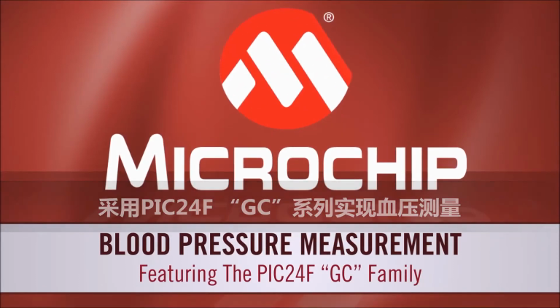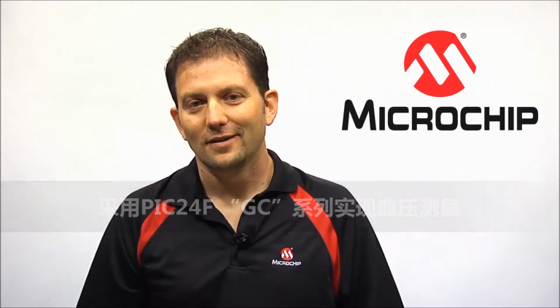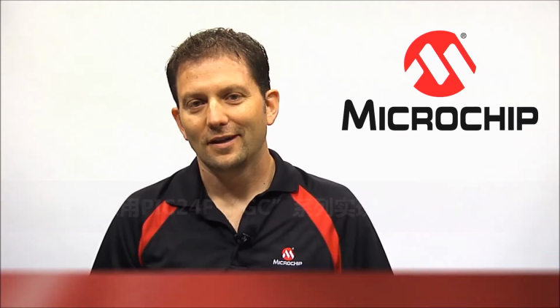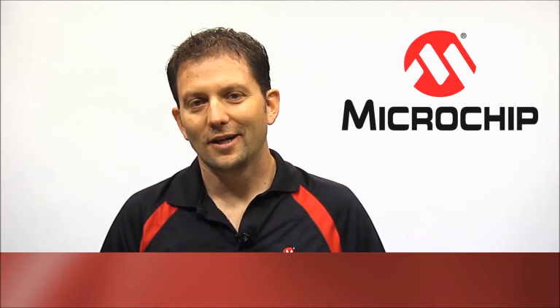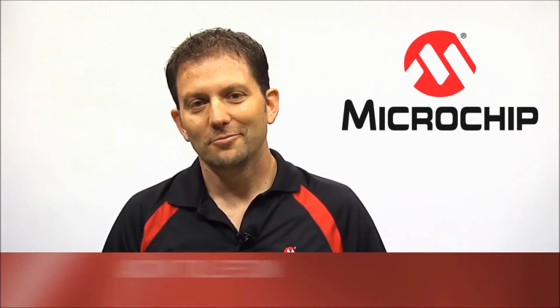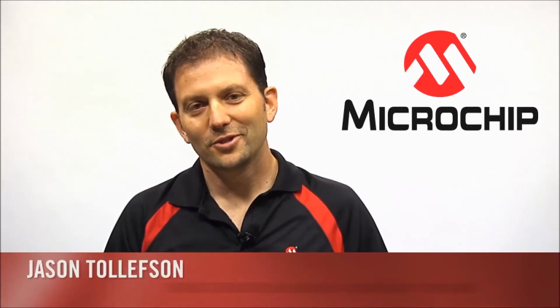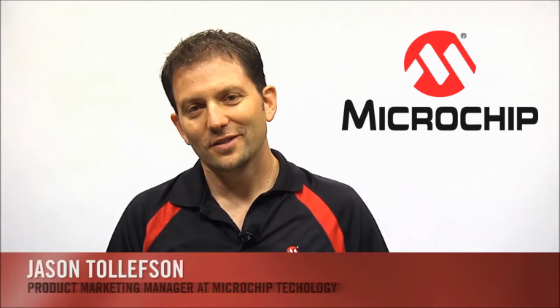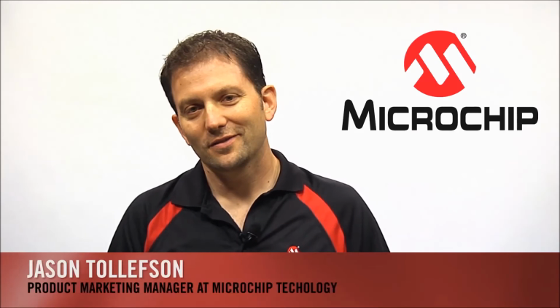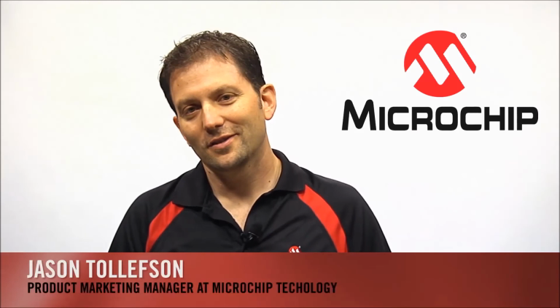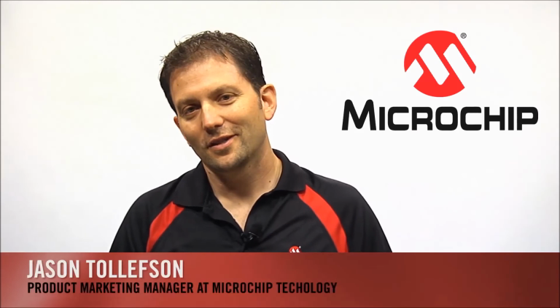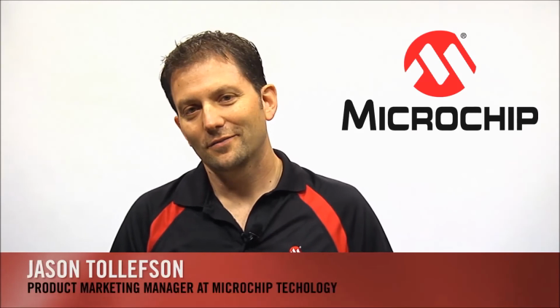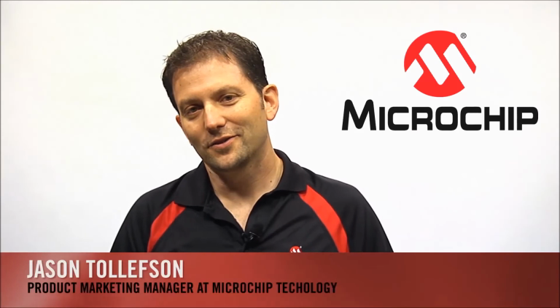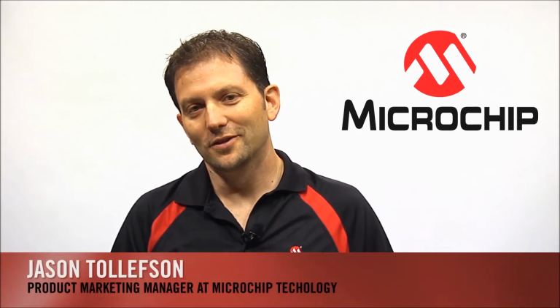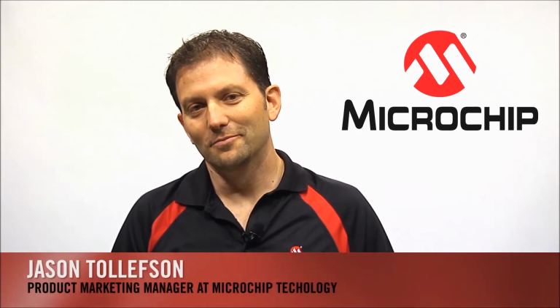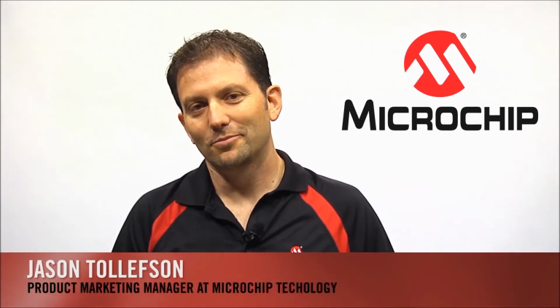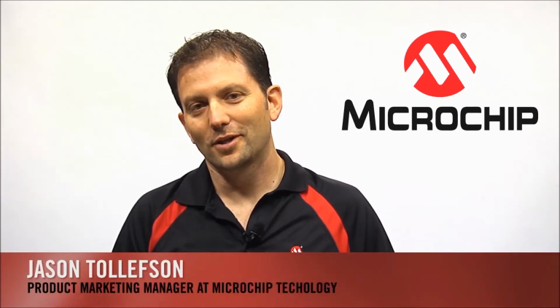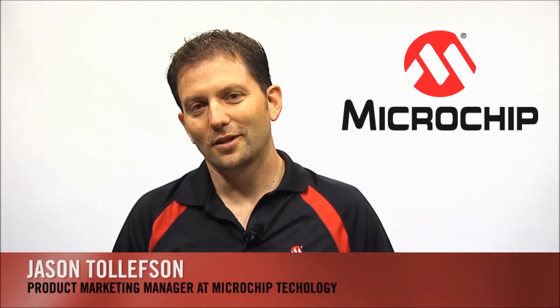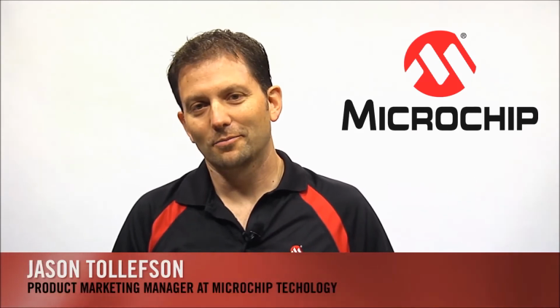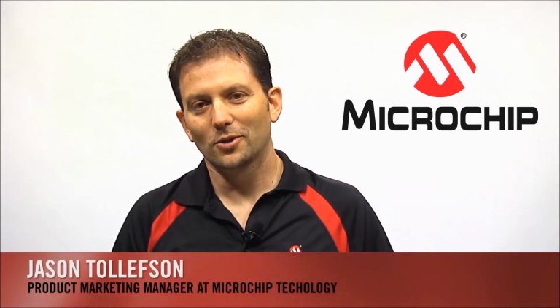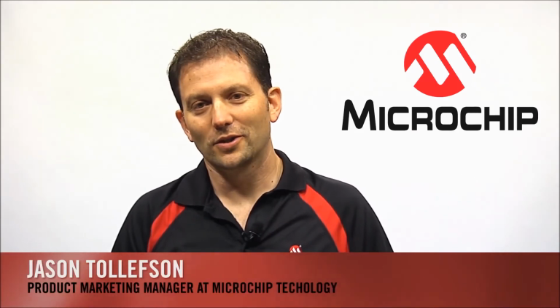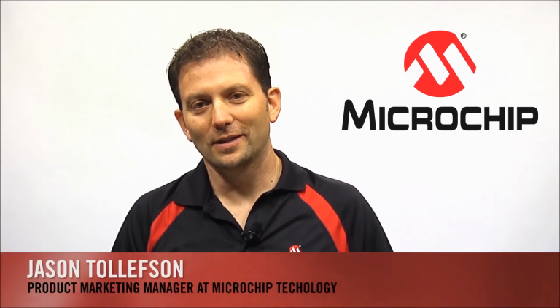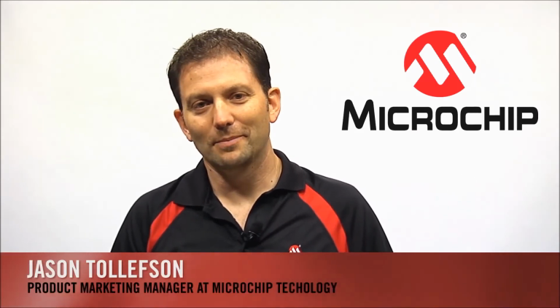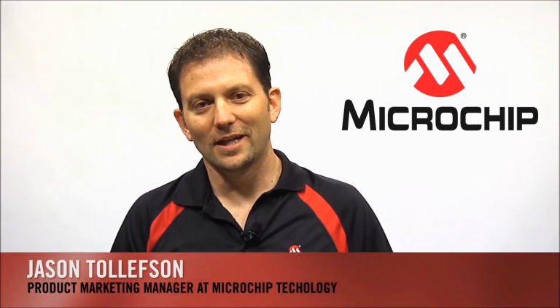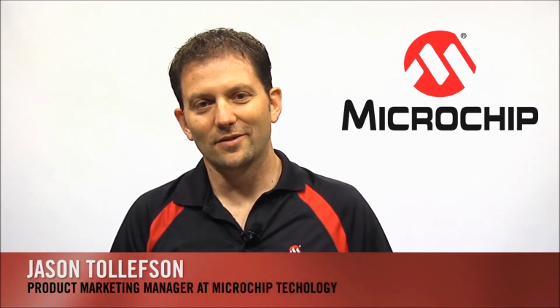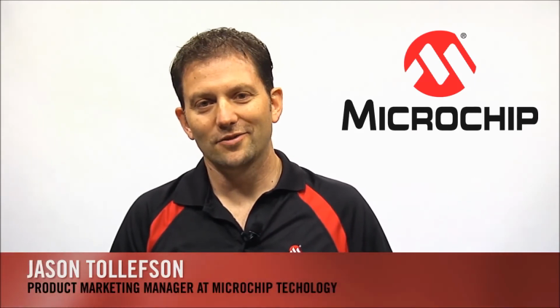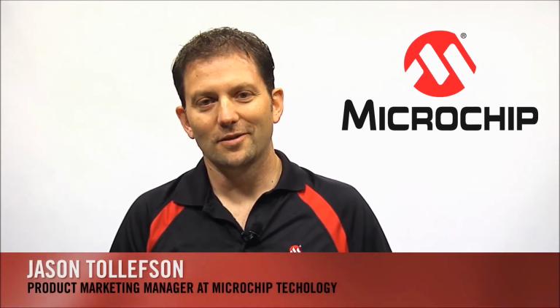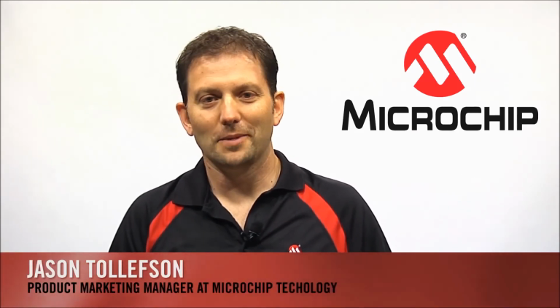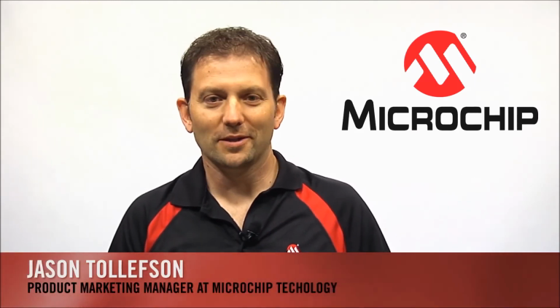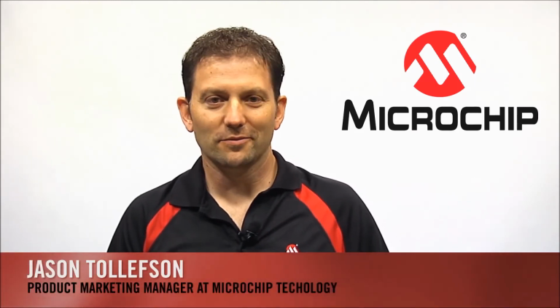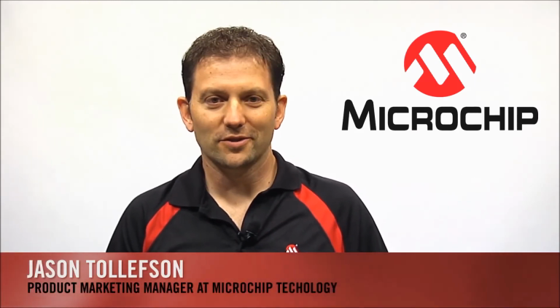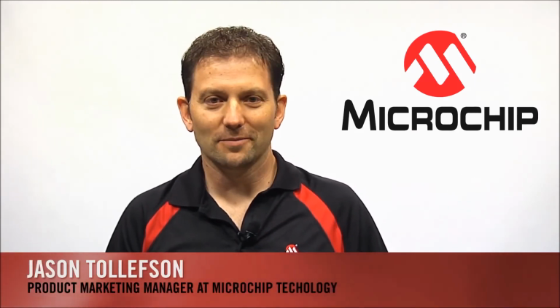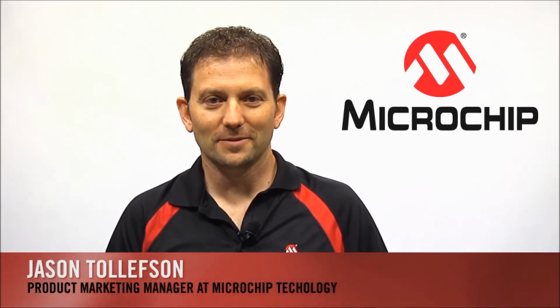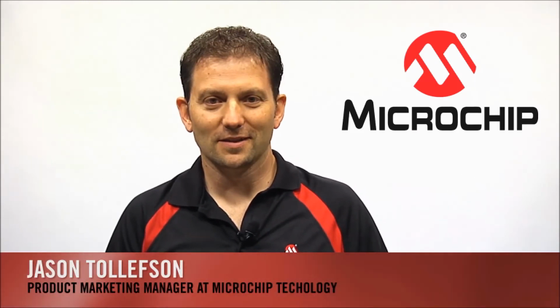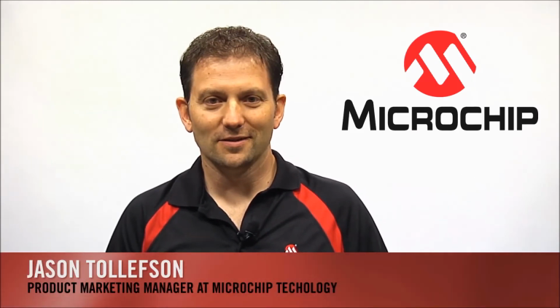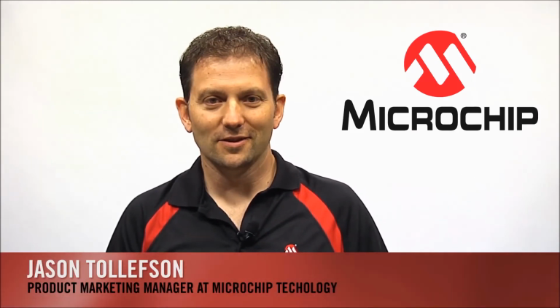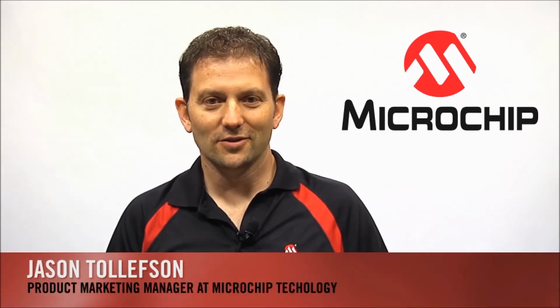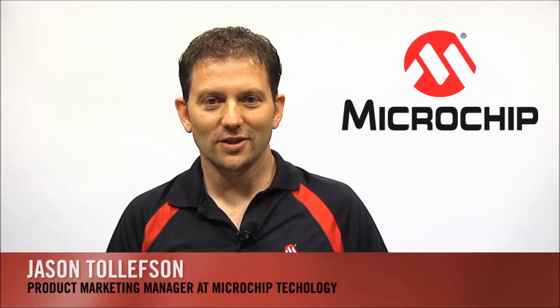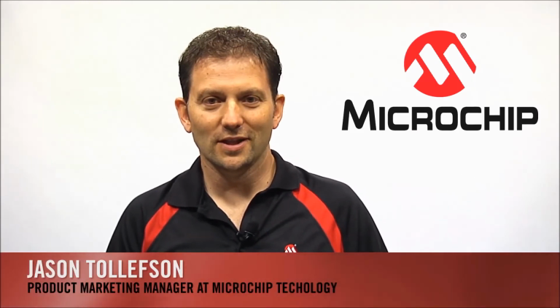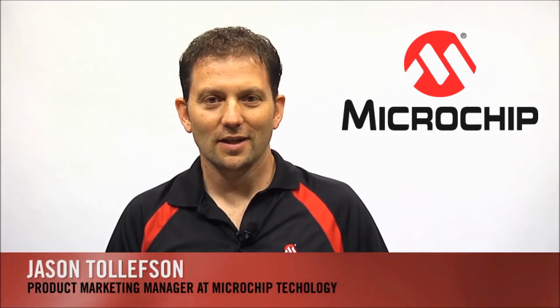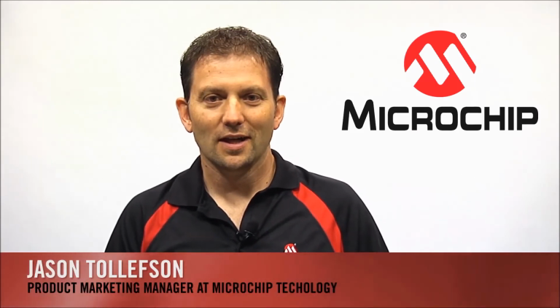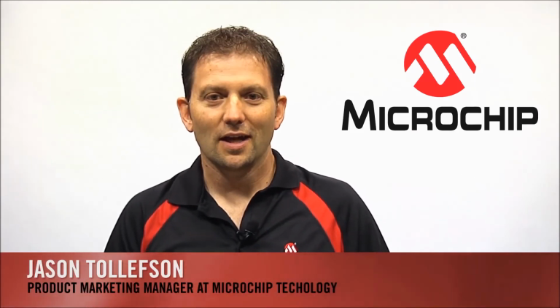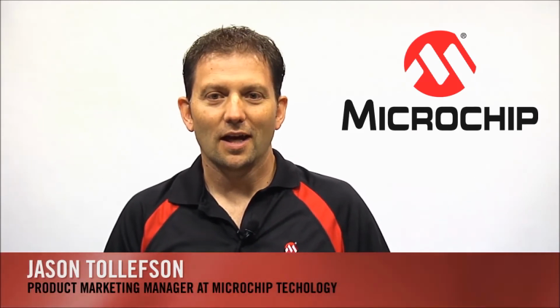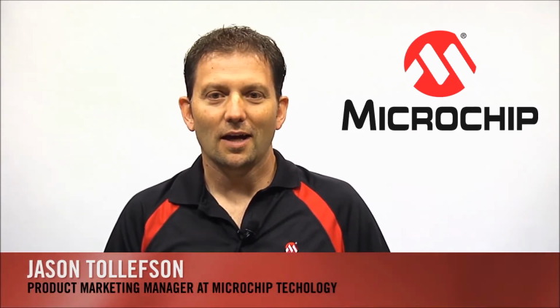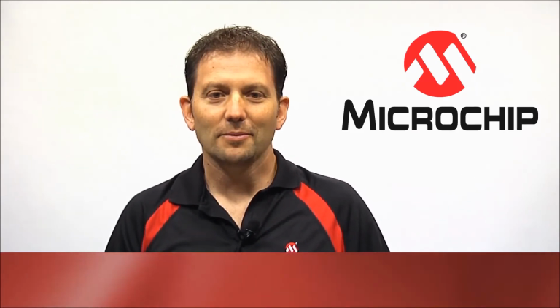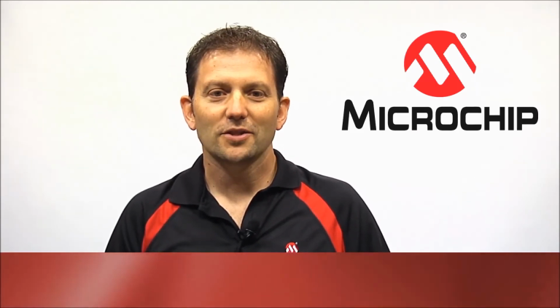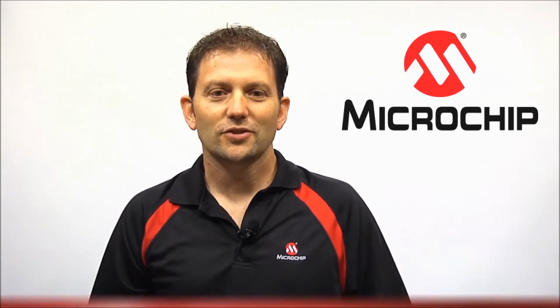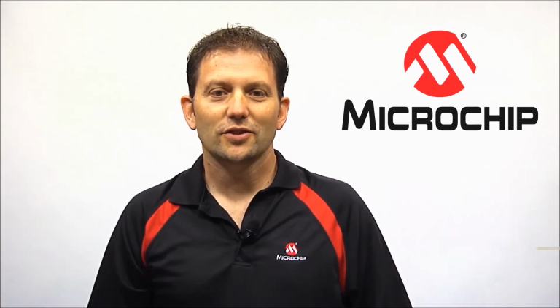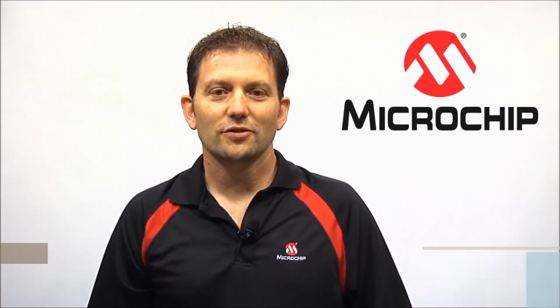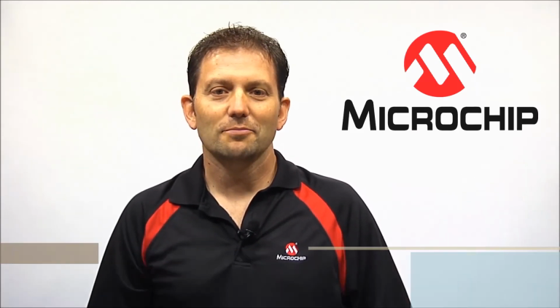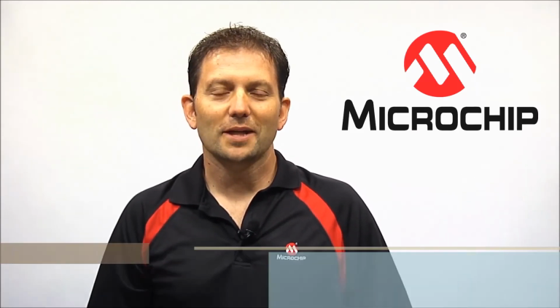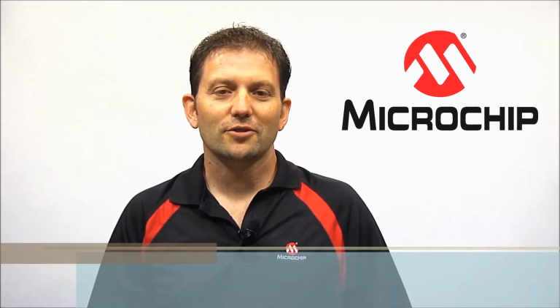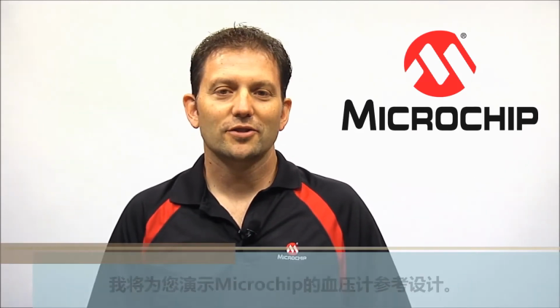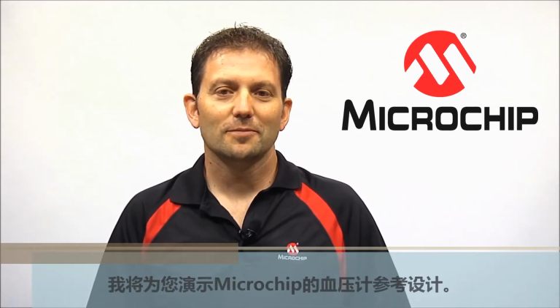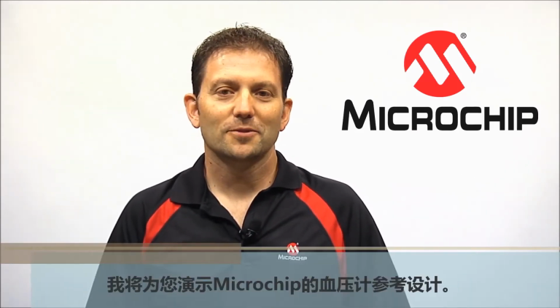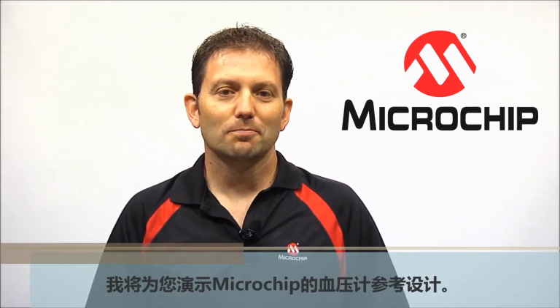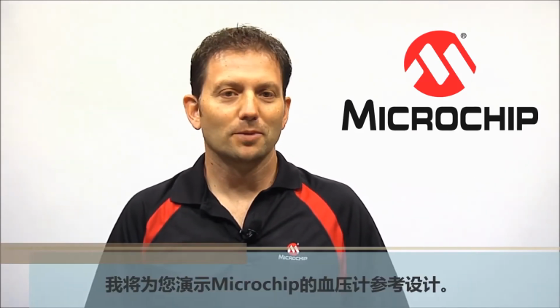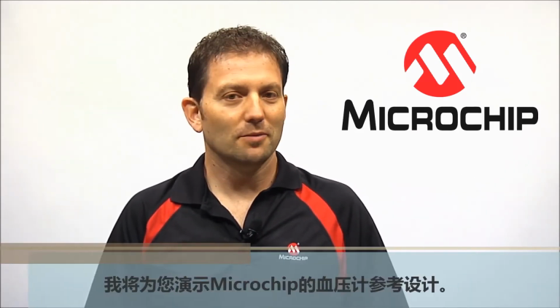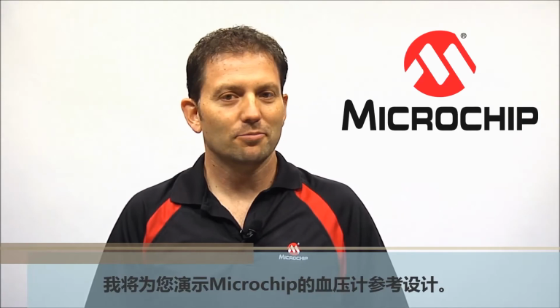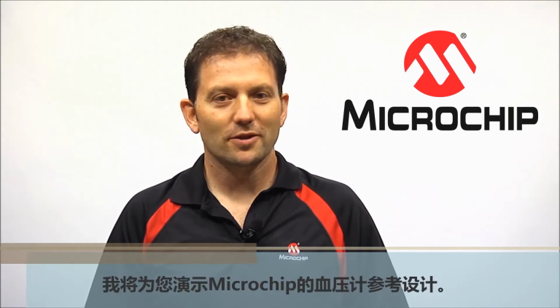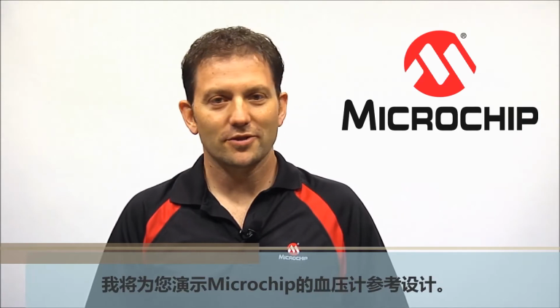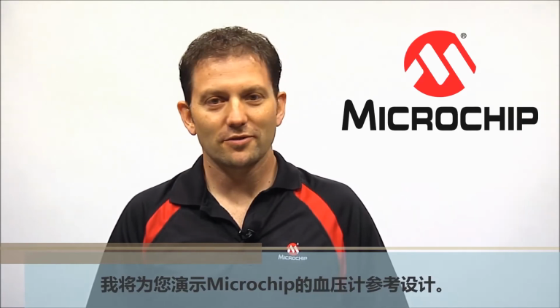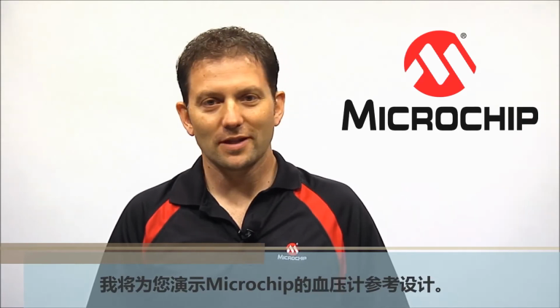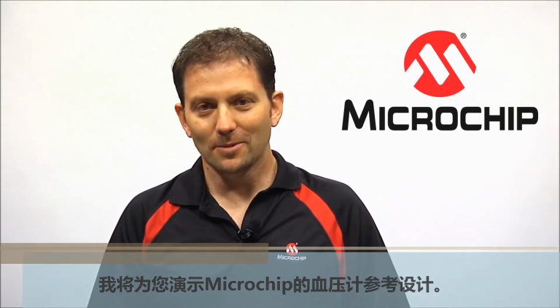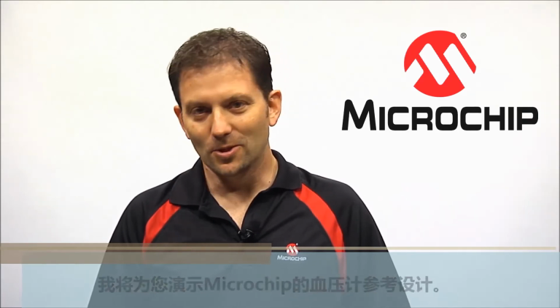Hi, I'm Jason Tollefson, Product Marketing Manager at Microchip Technology. I'm going to show you Microchip's blood pressure demo.